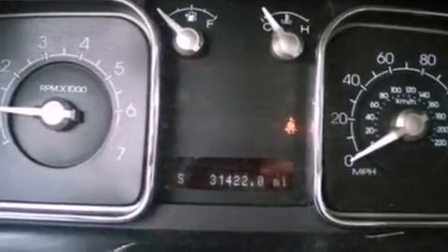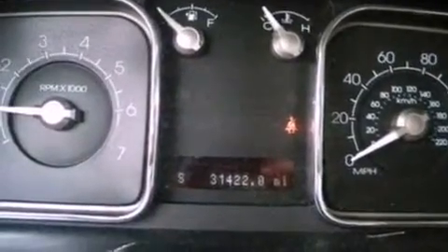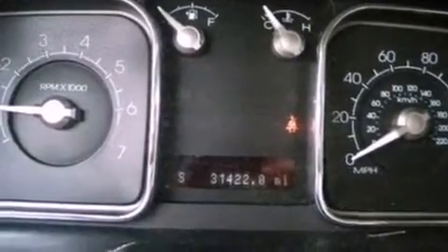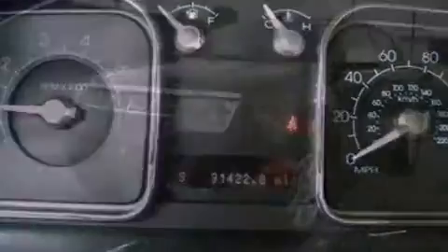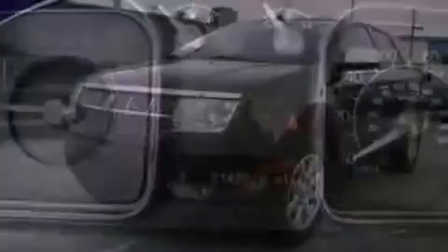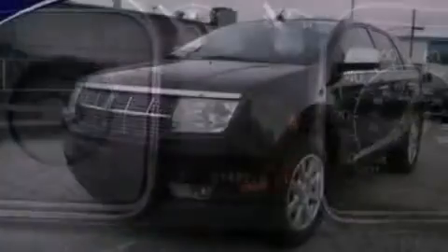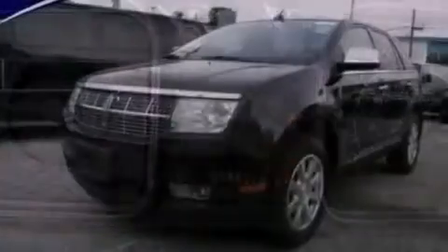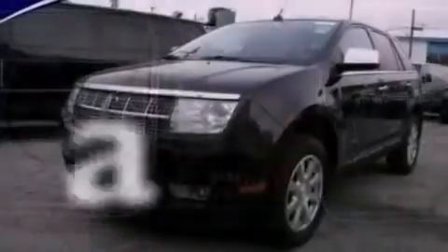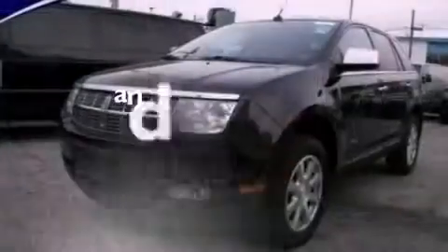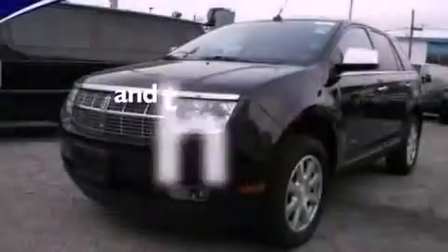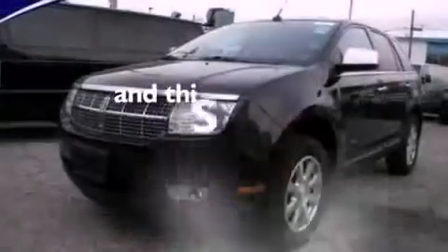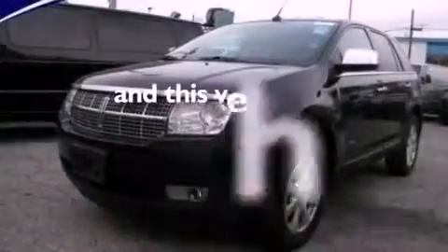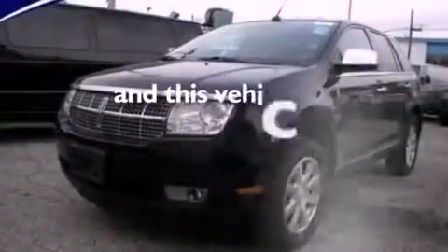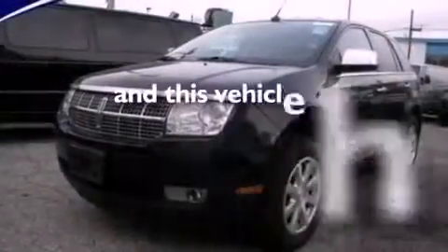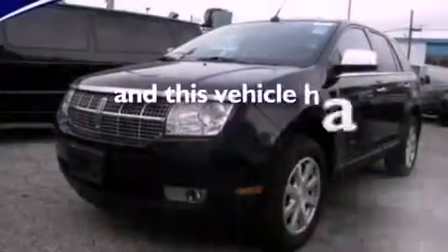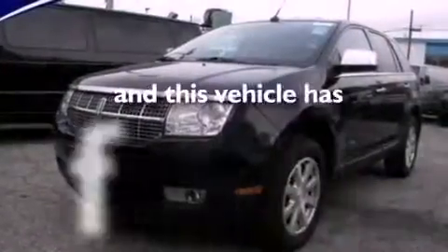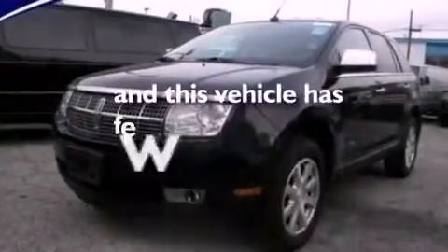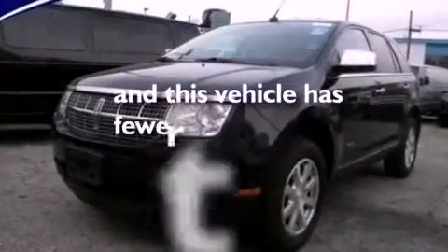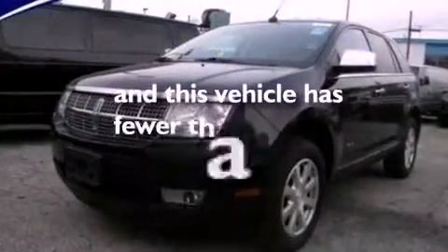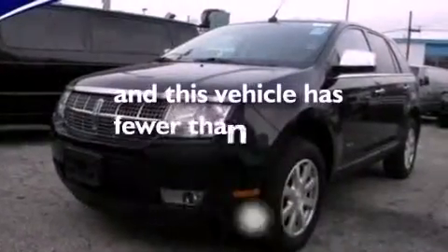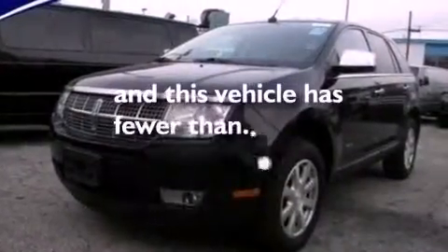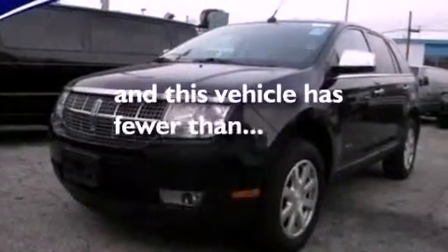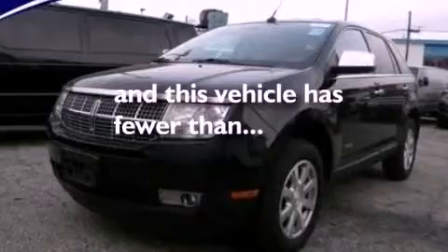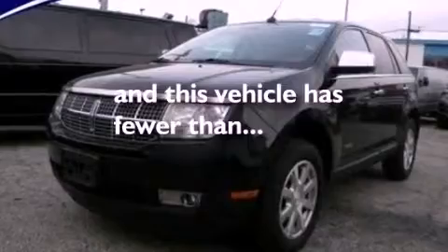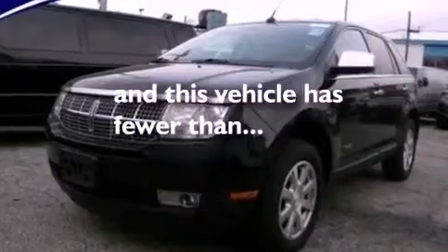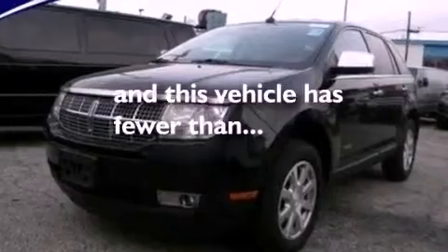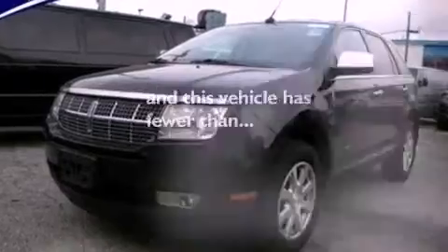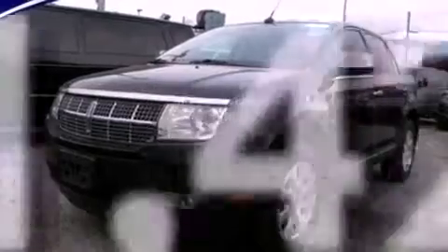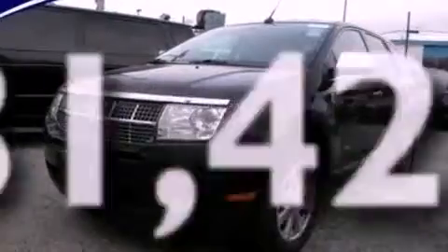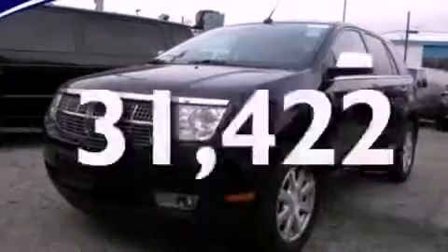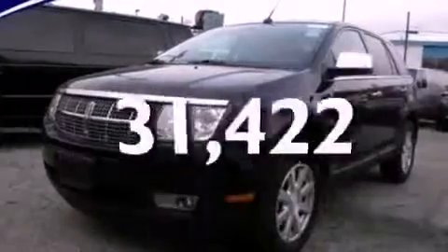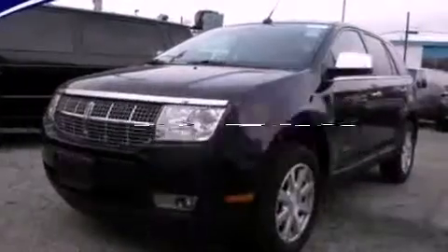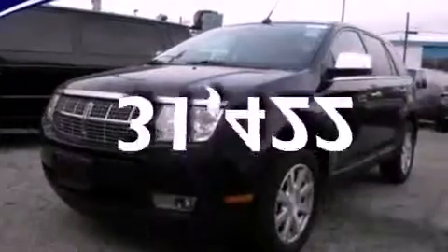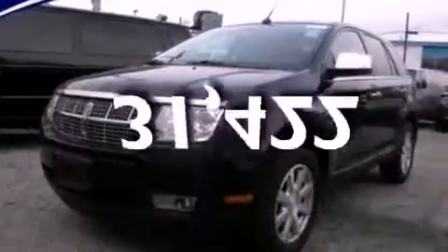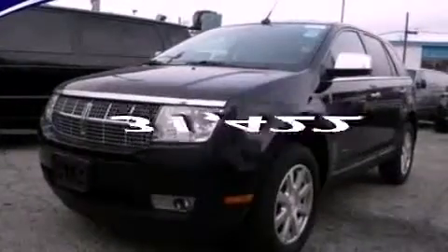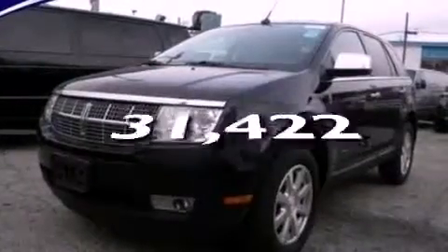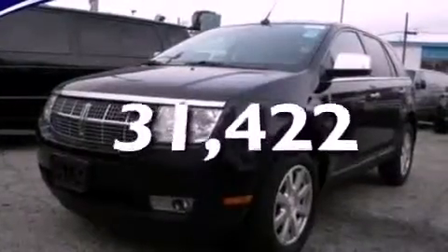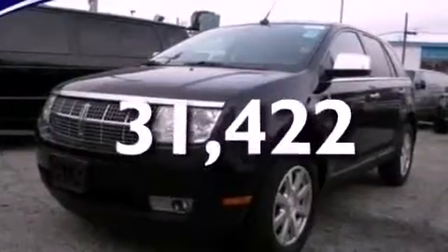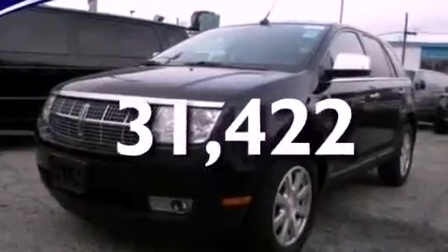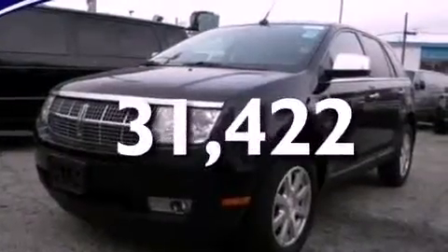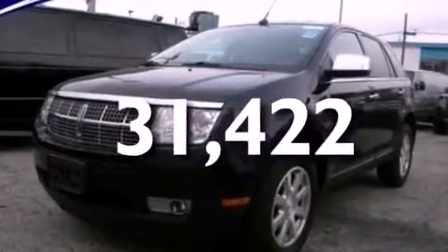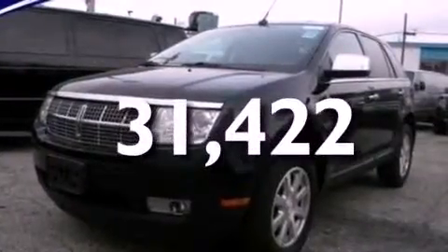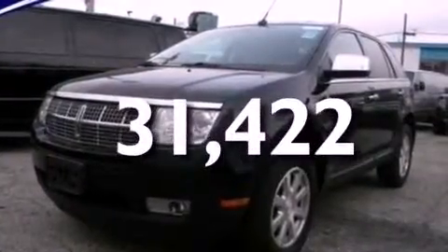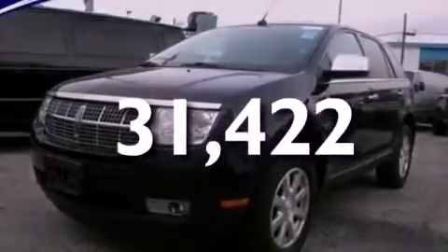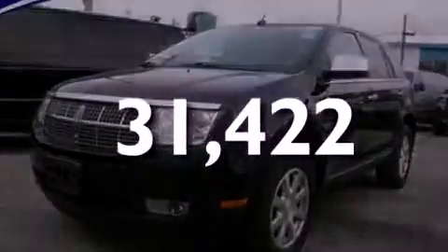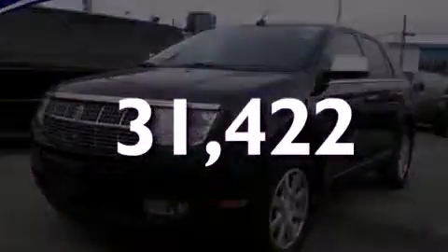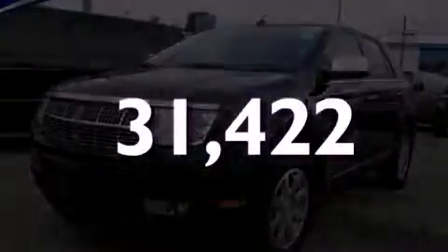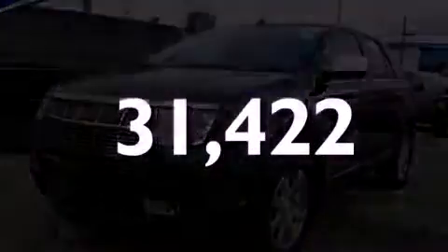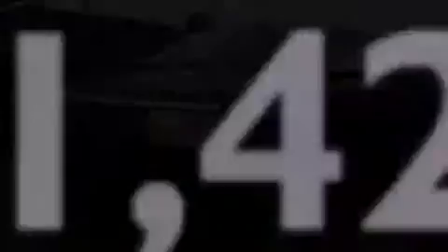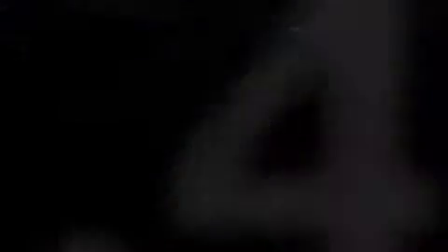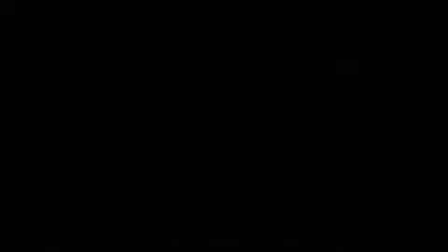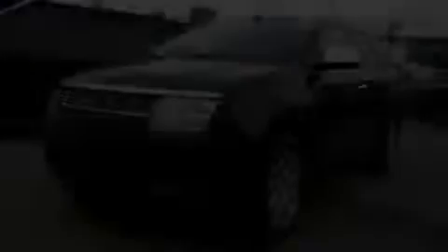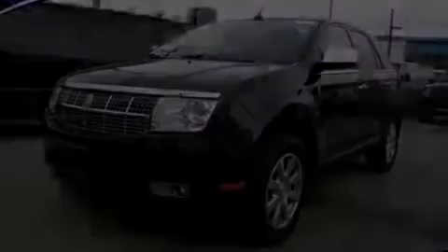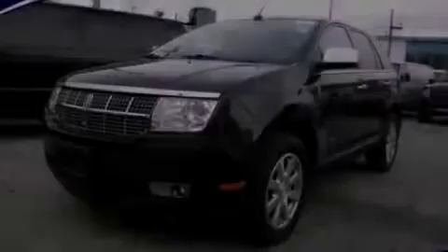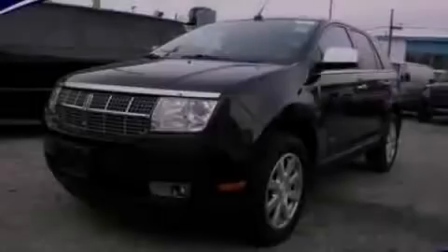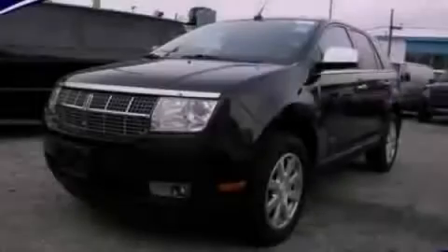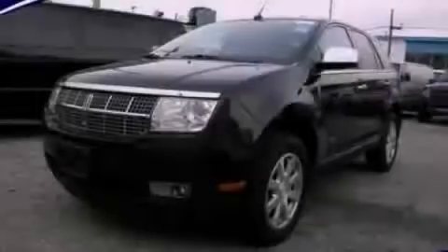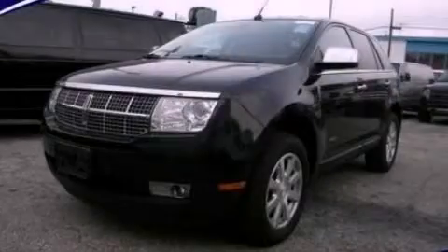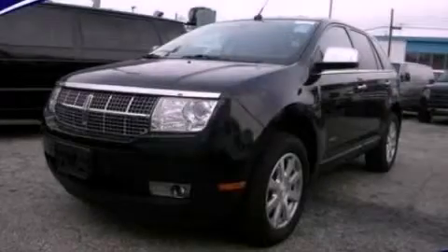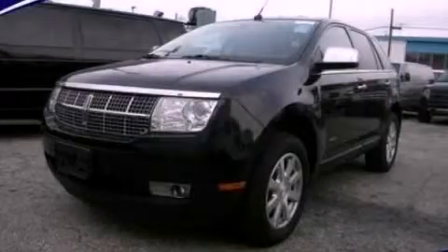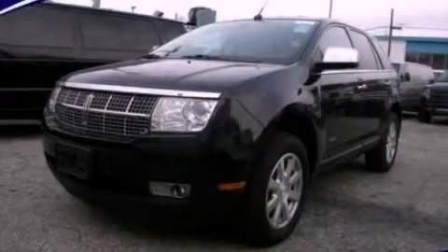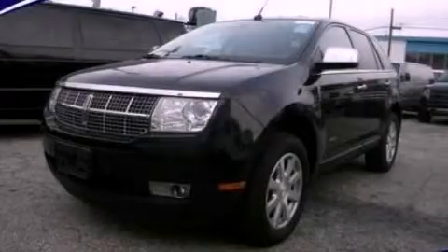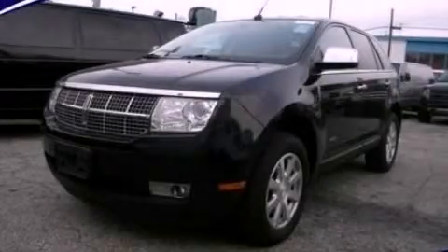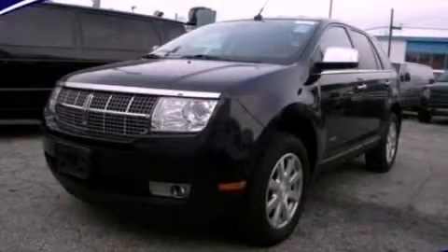This vehicle has less than 32,000 miles. Call or visit us right now and arrange your test drive today.